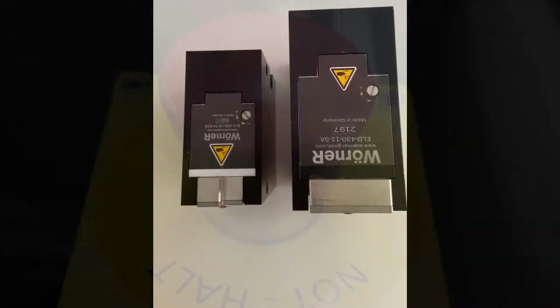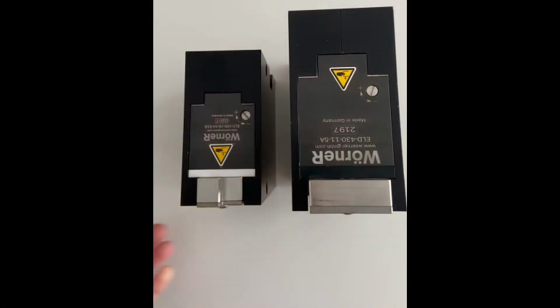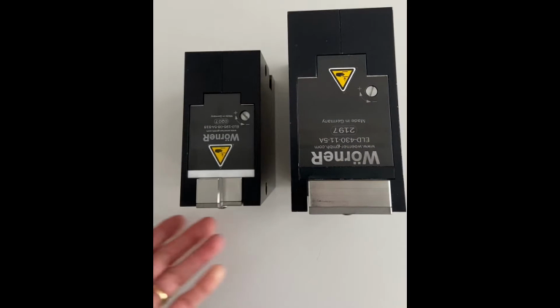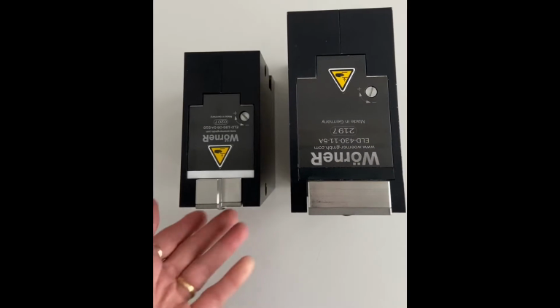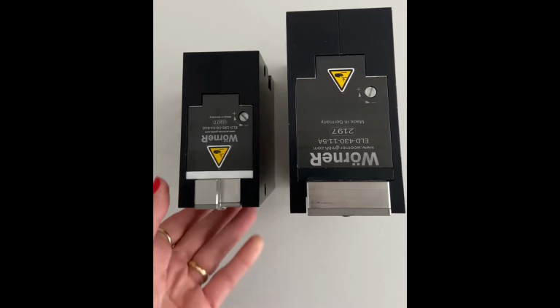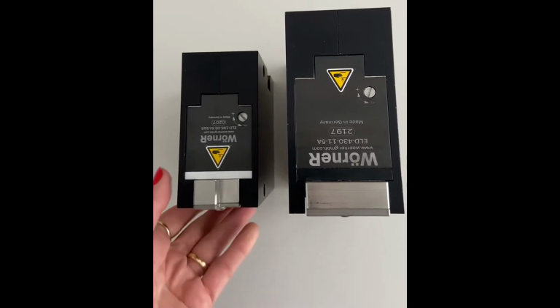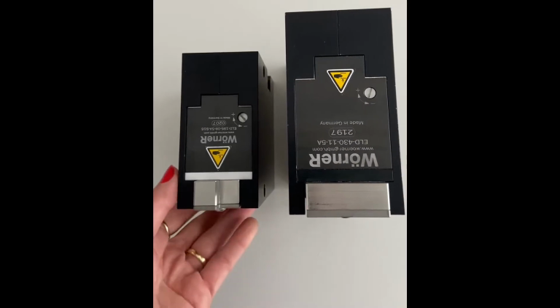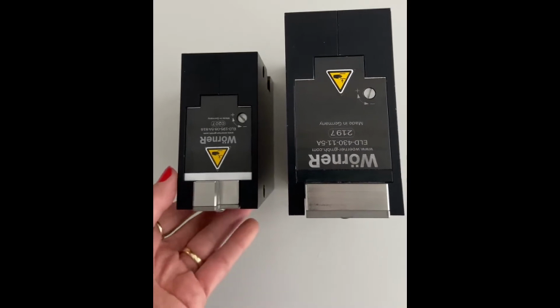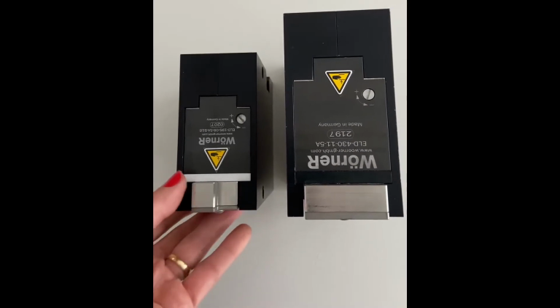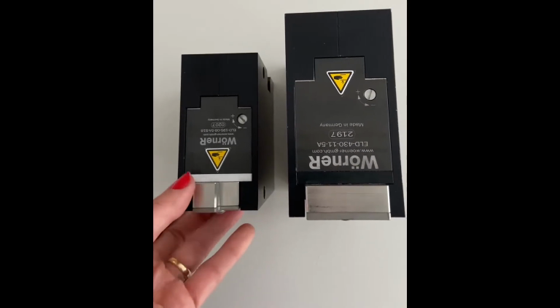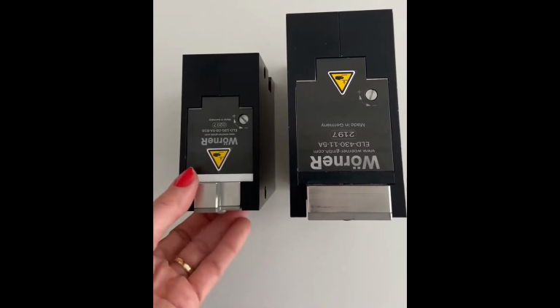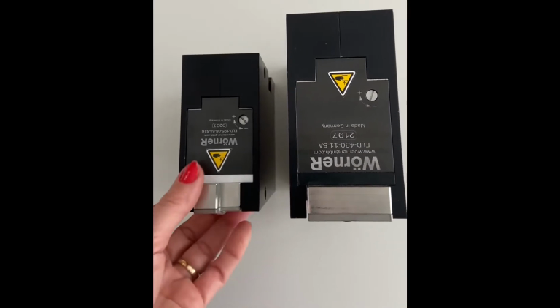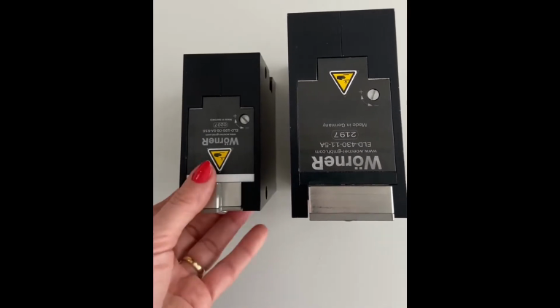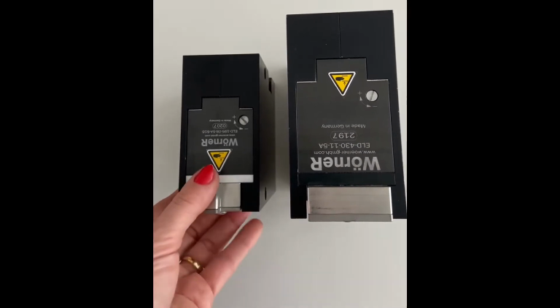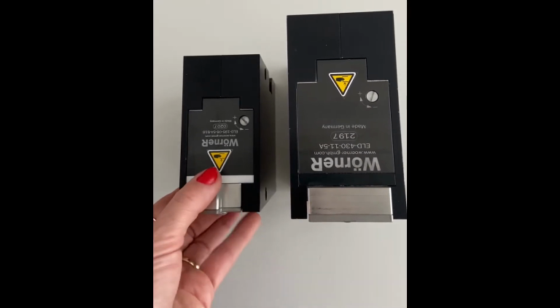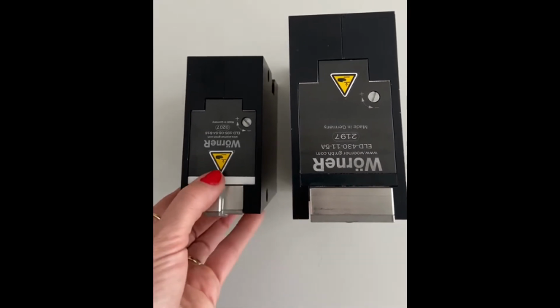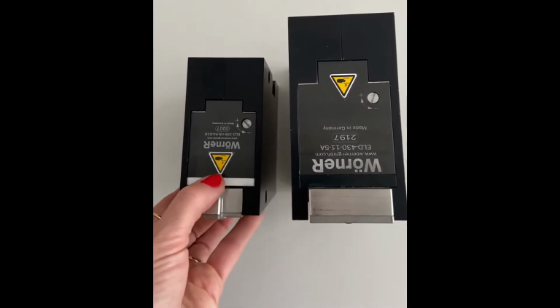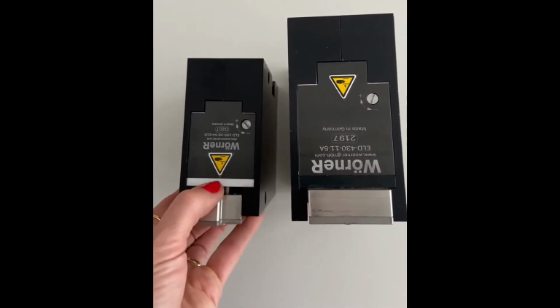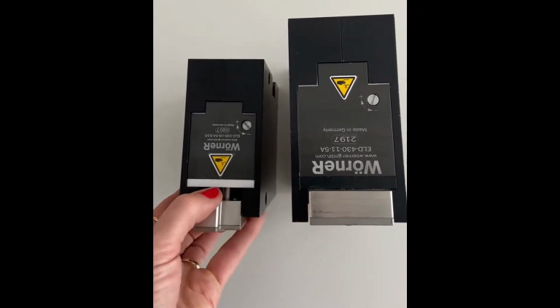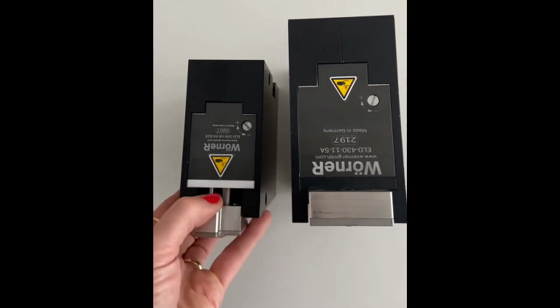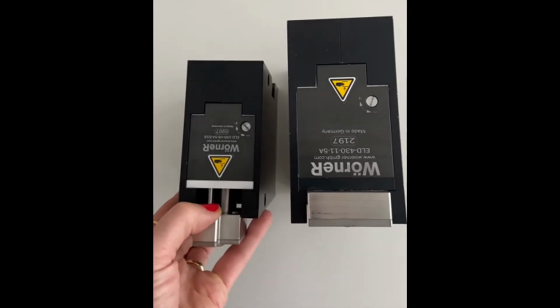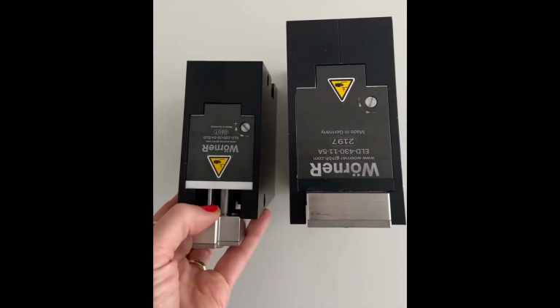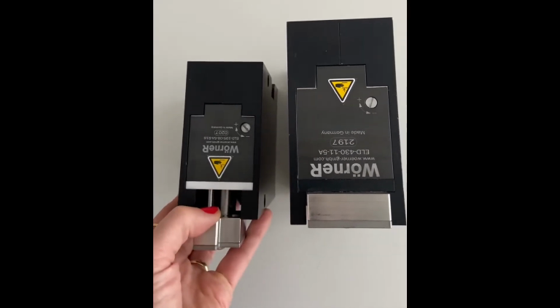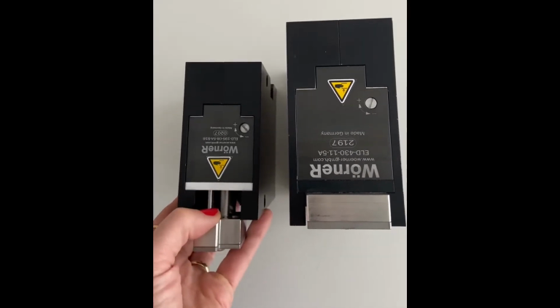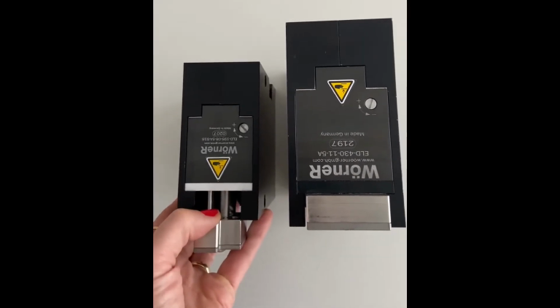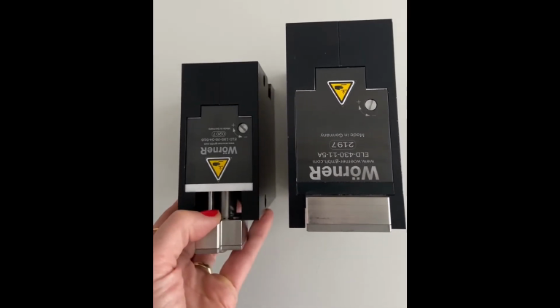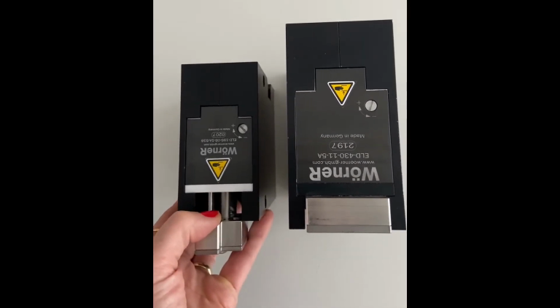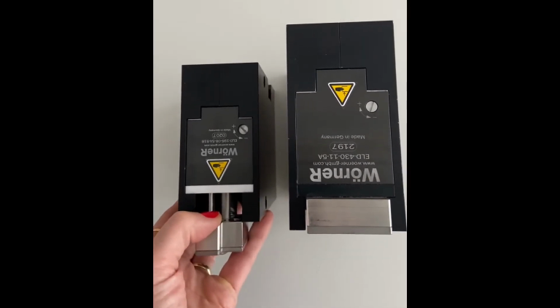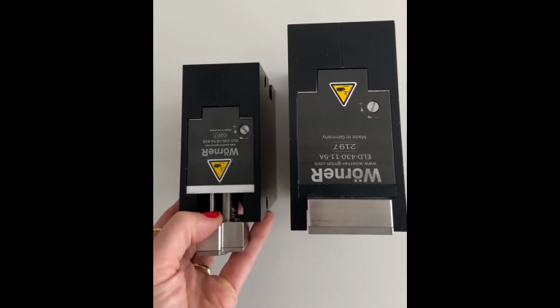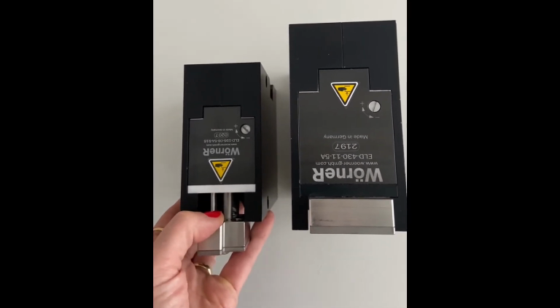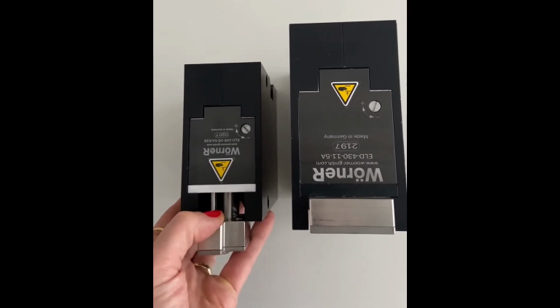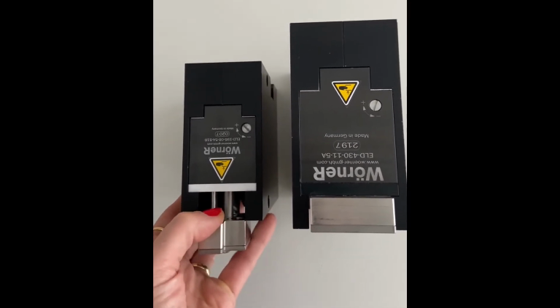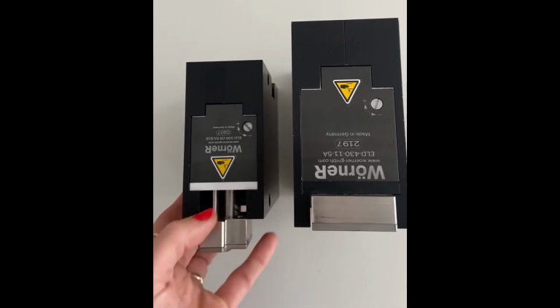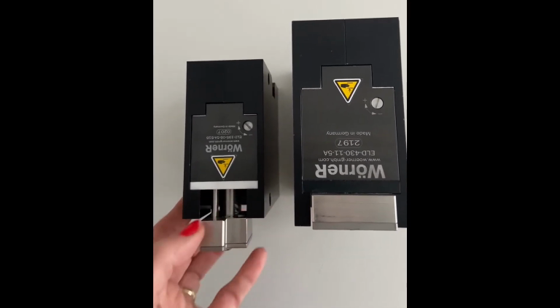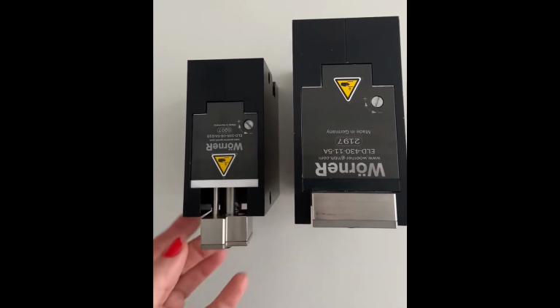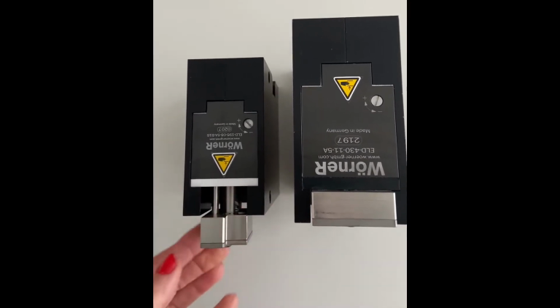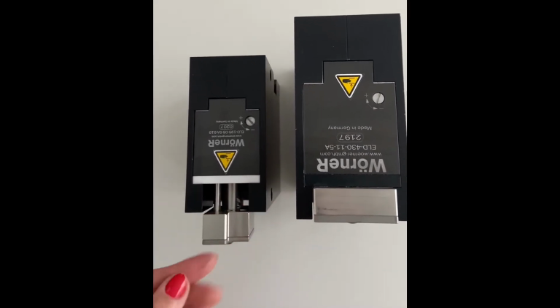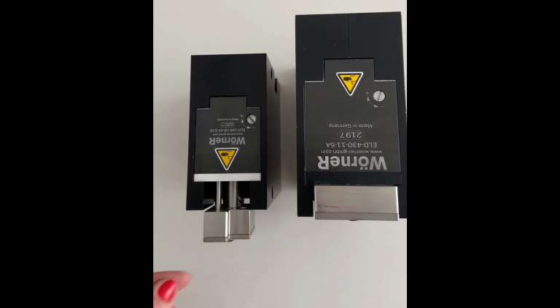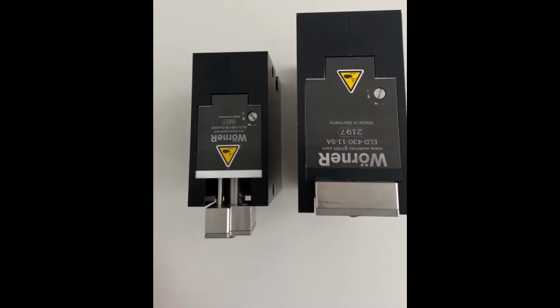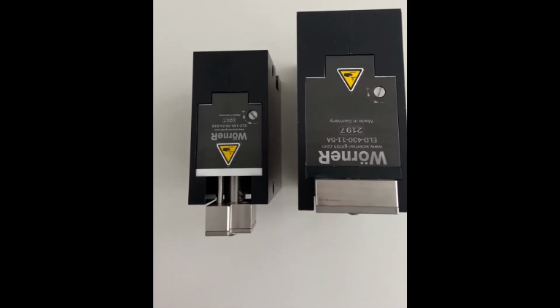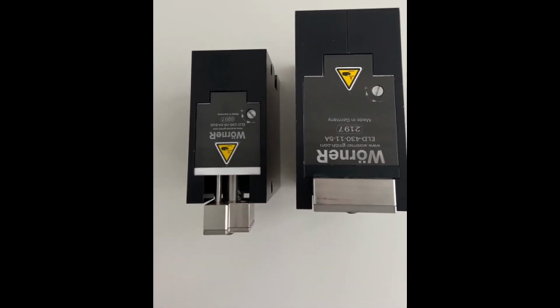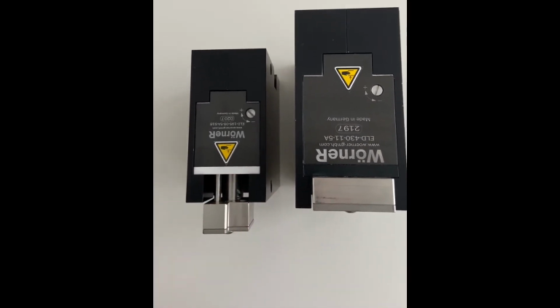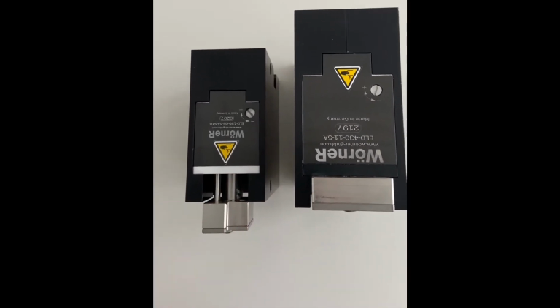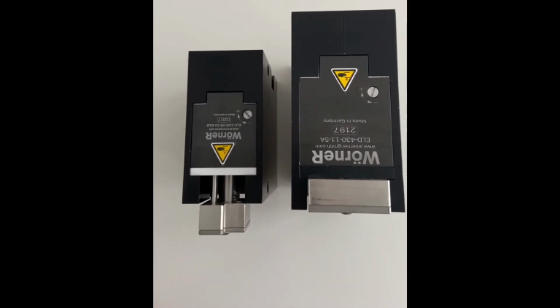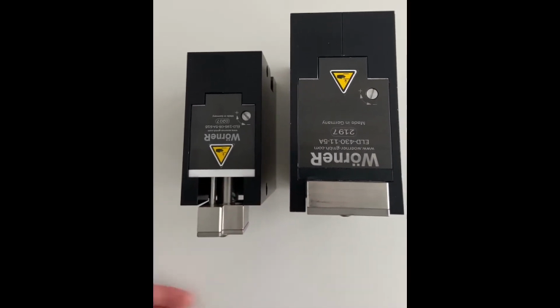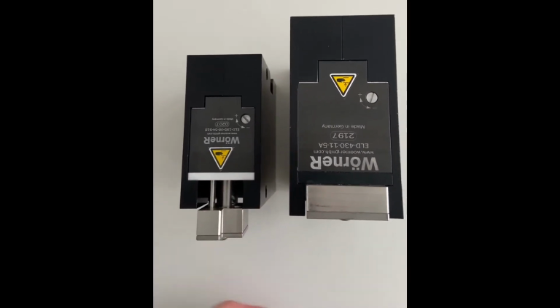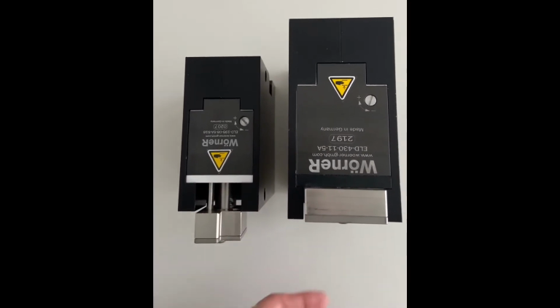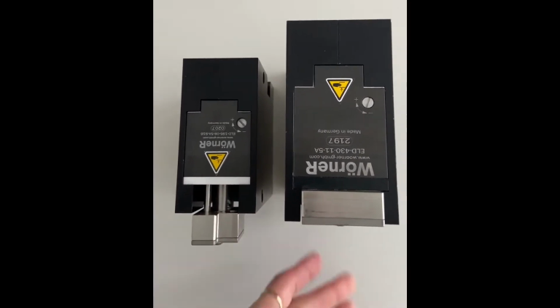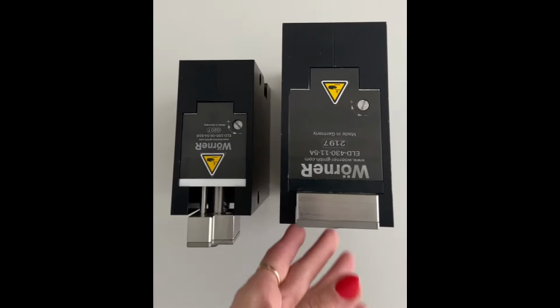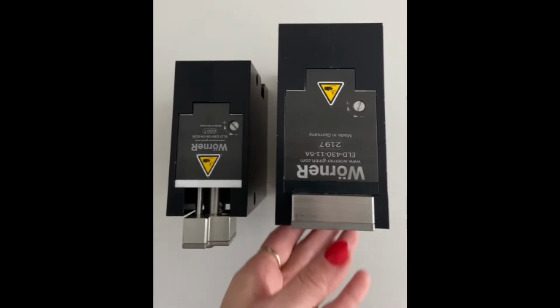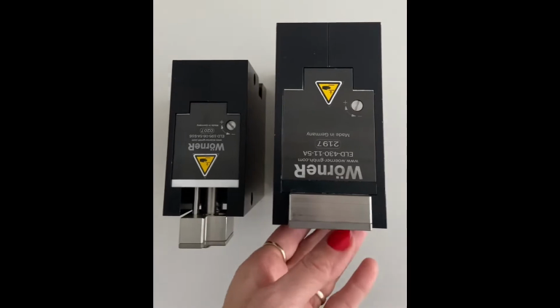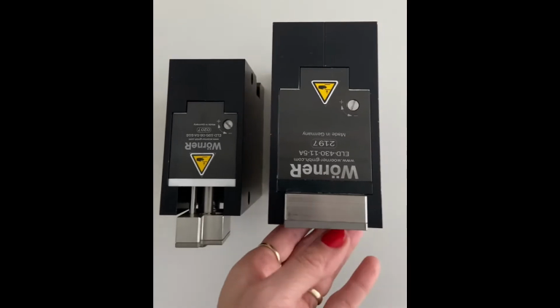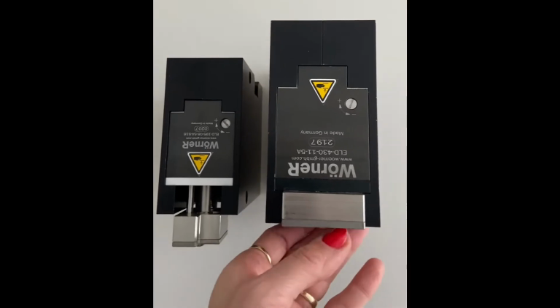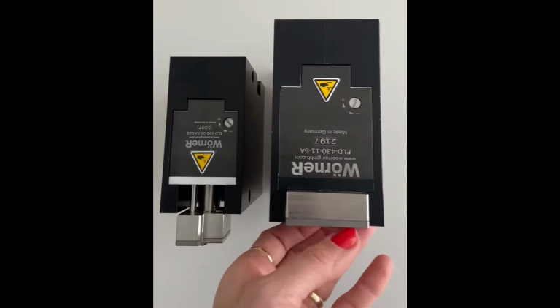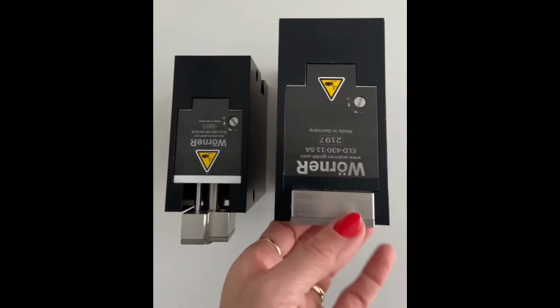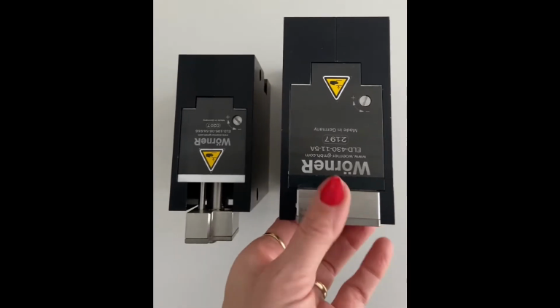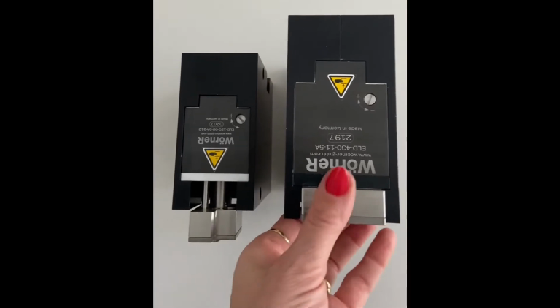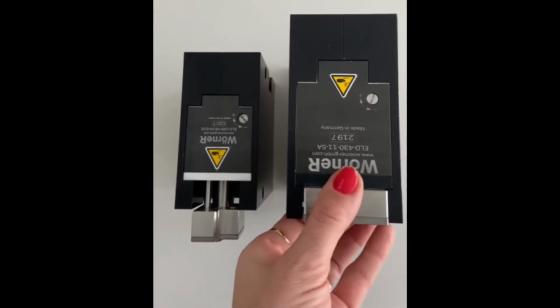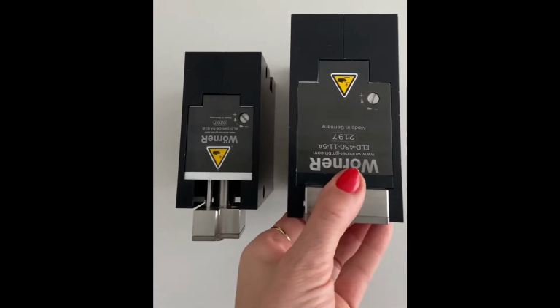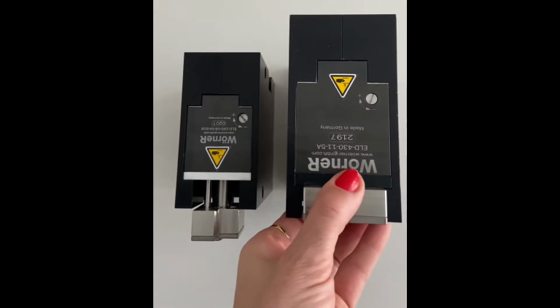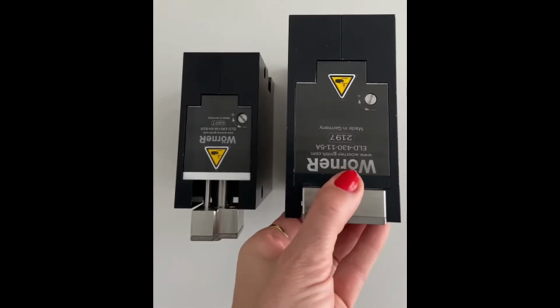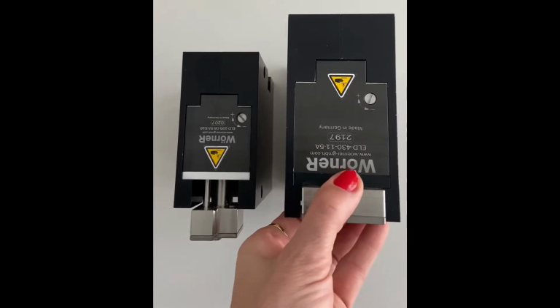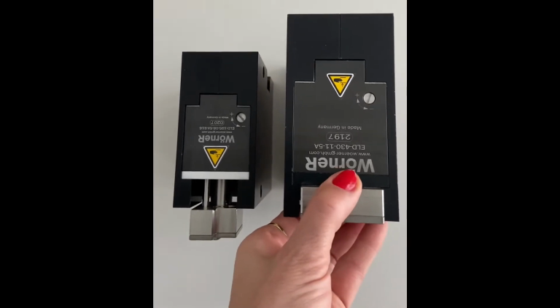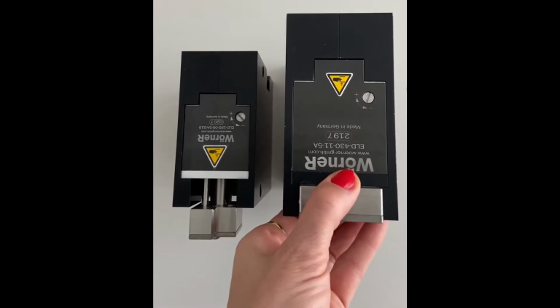In case of power failure the system can simply be operated by hand, making it easy to release the pallet.